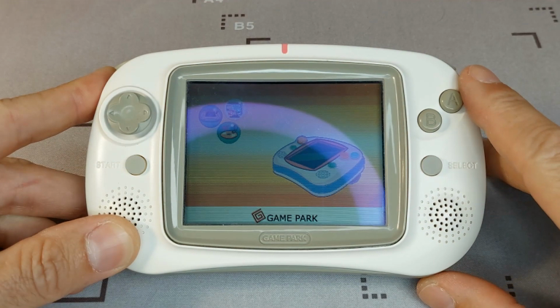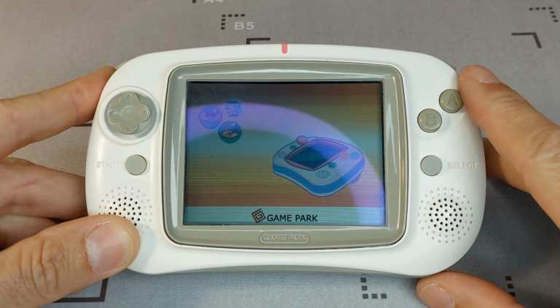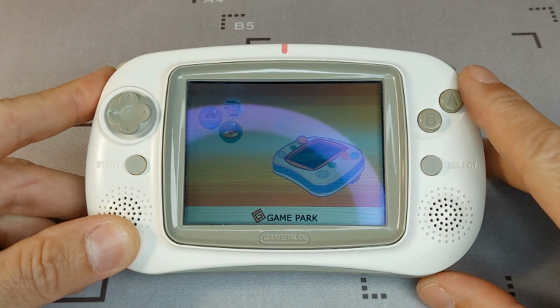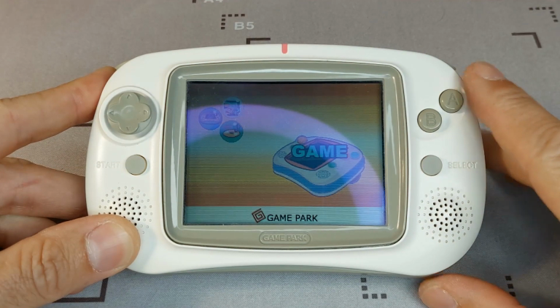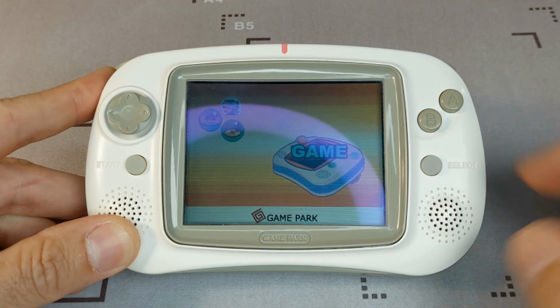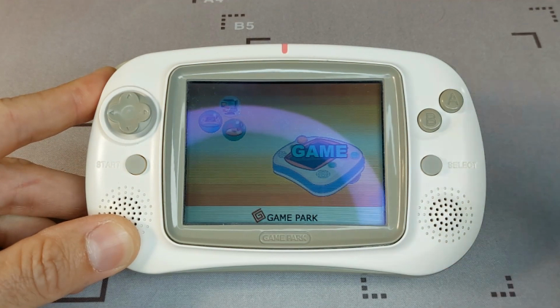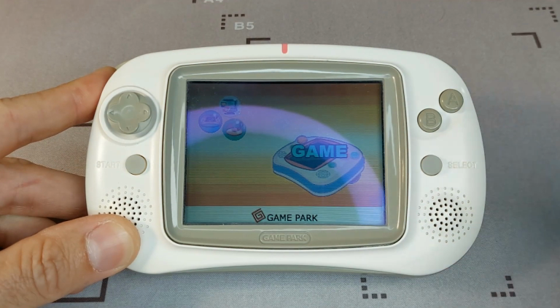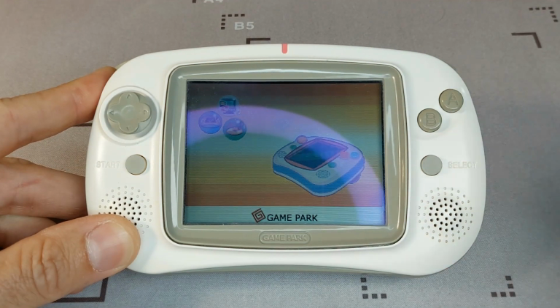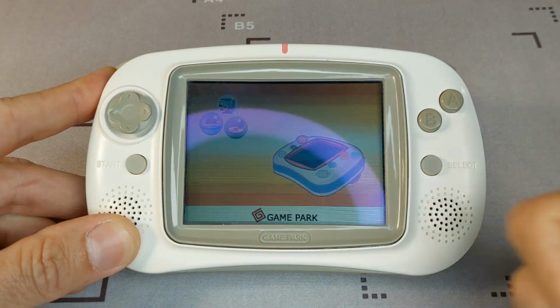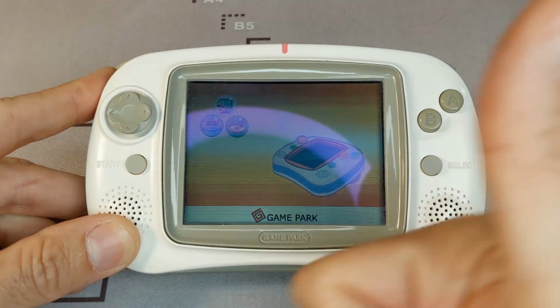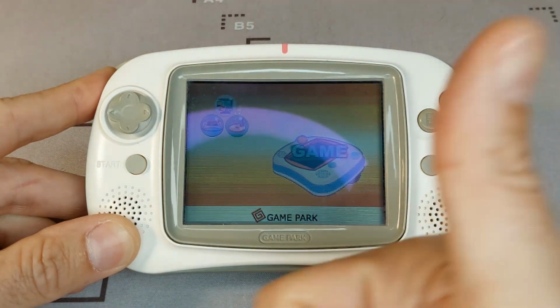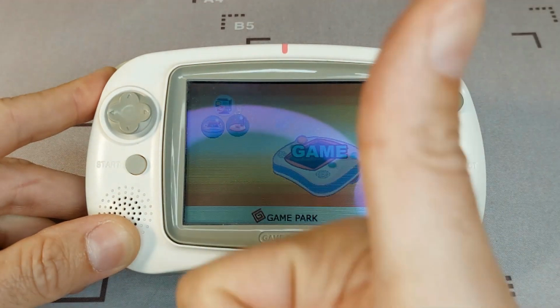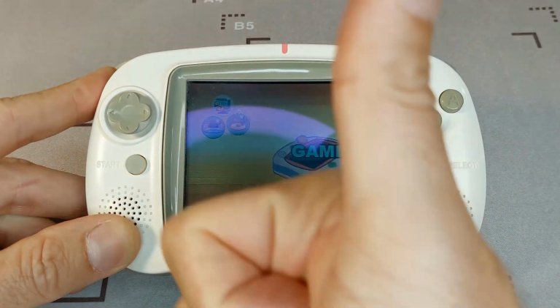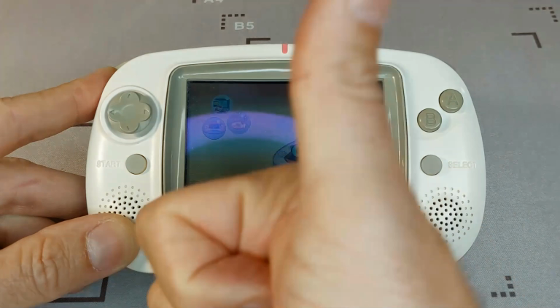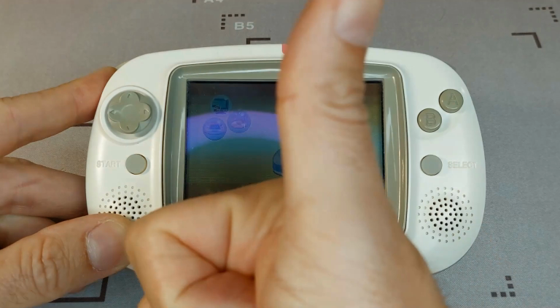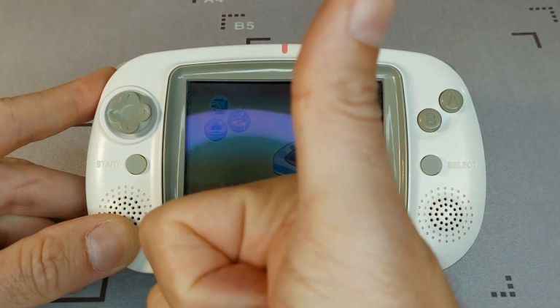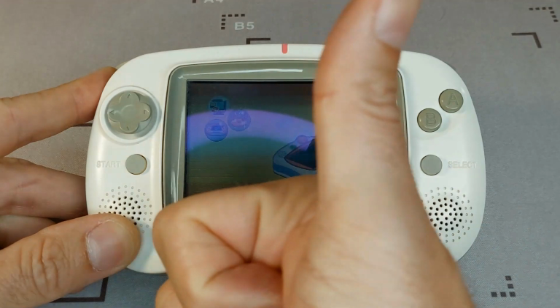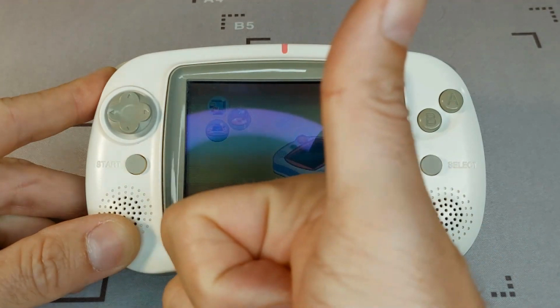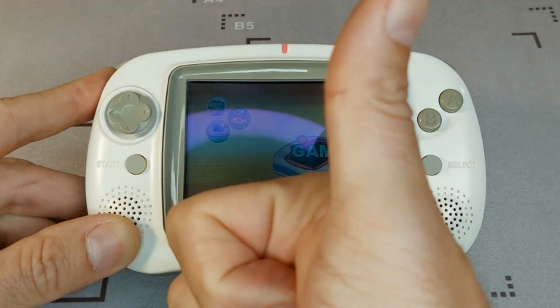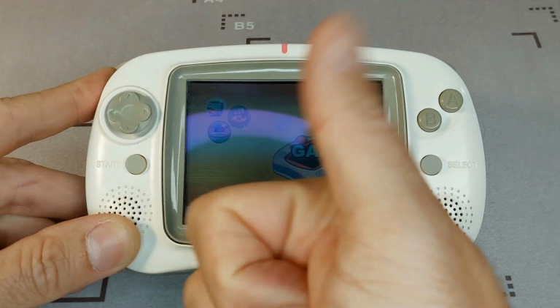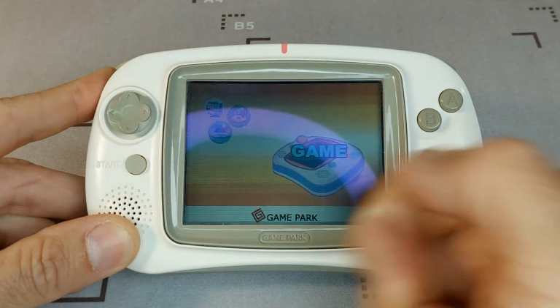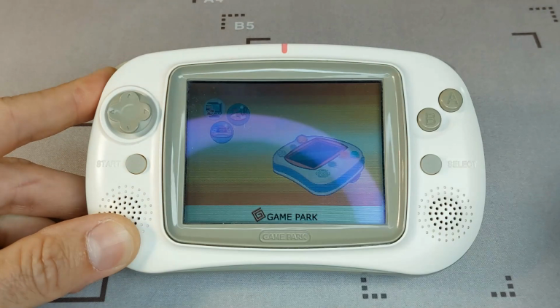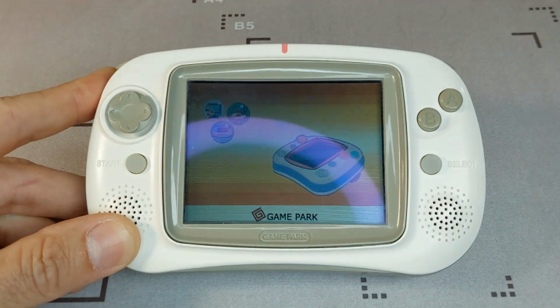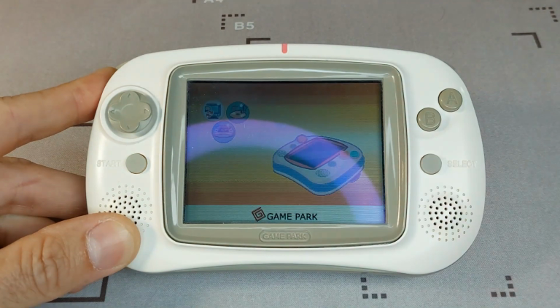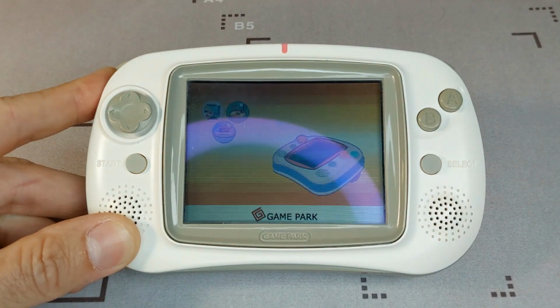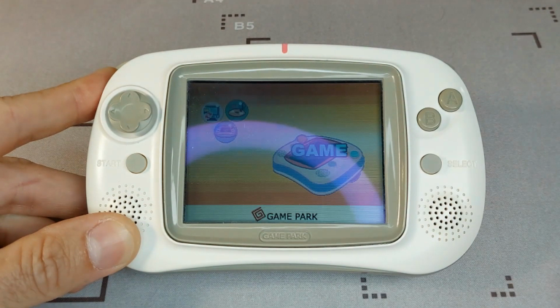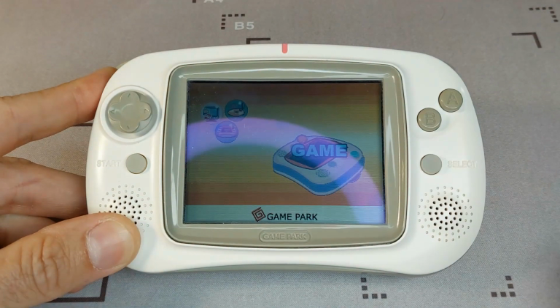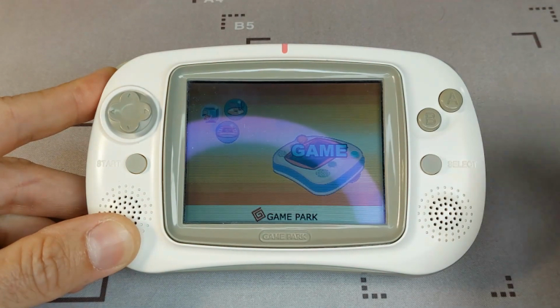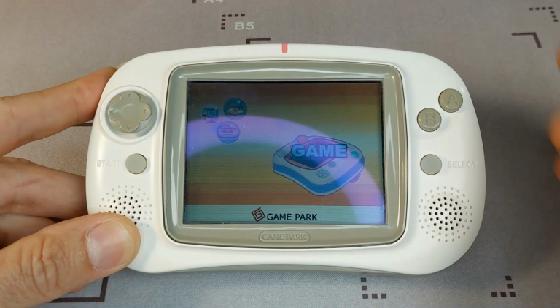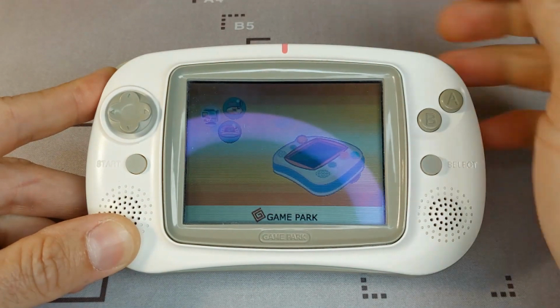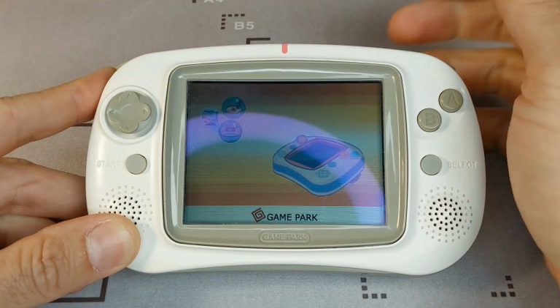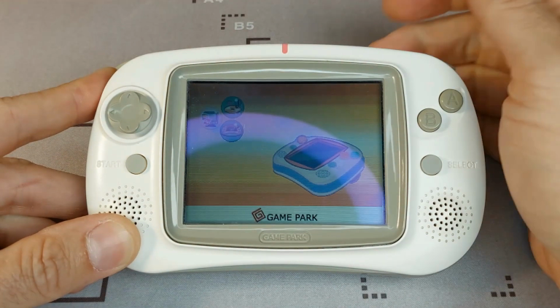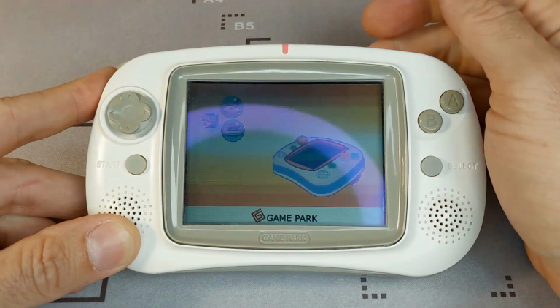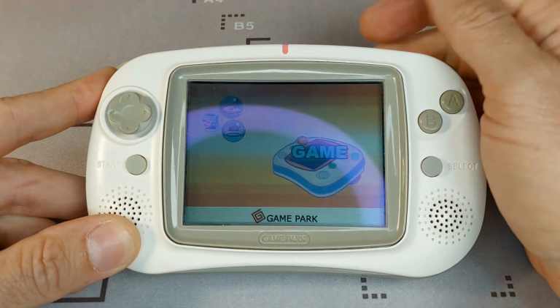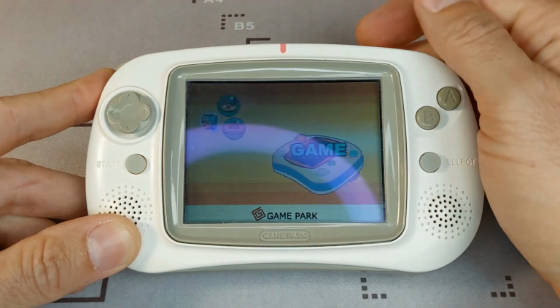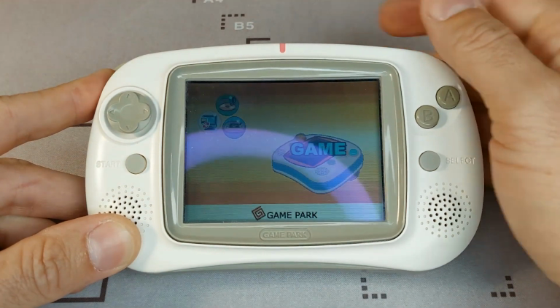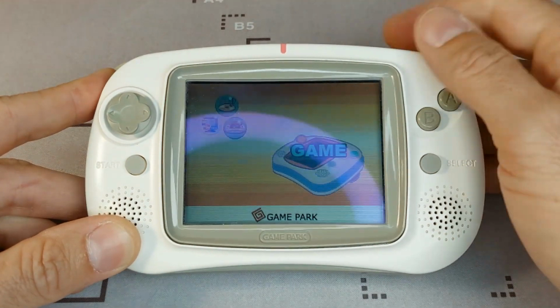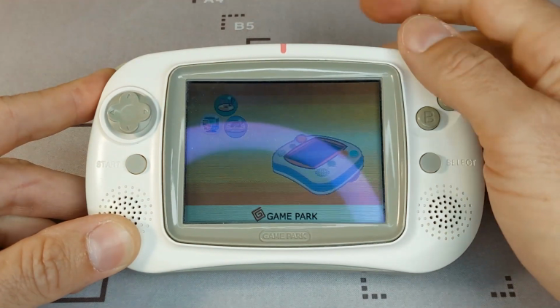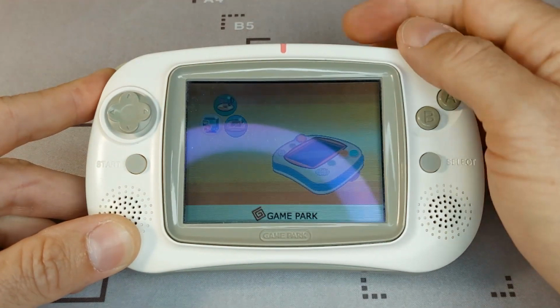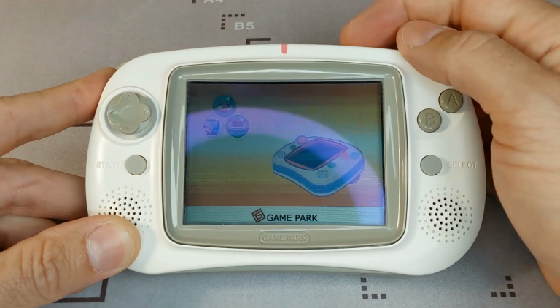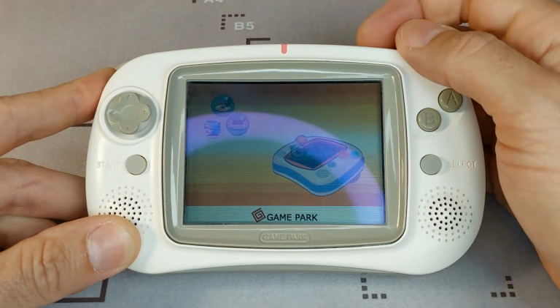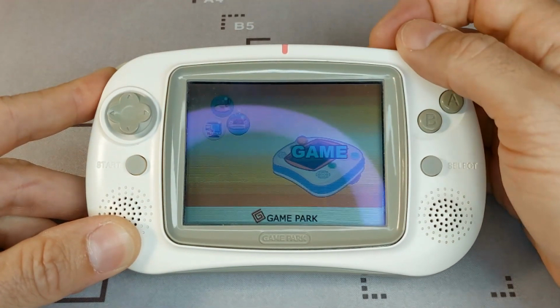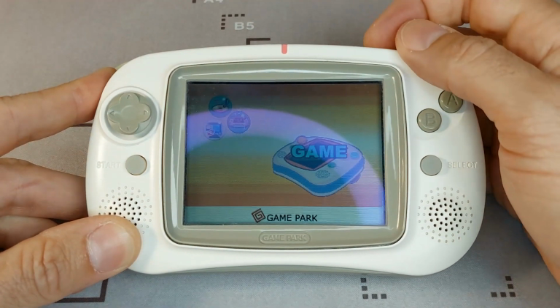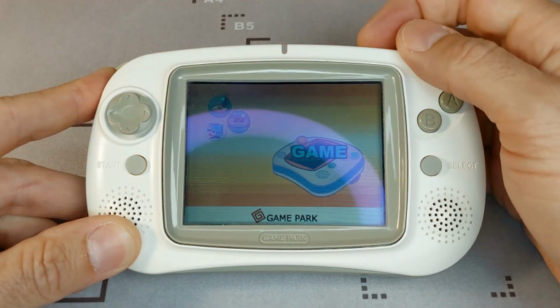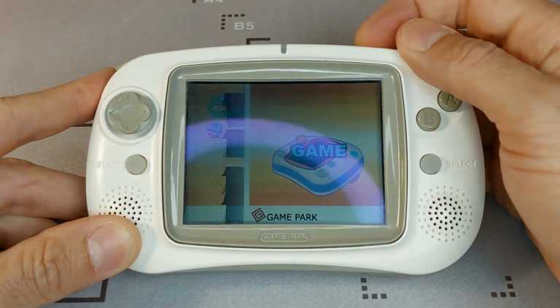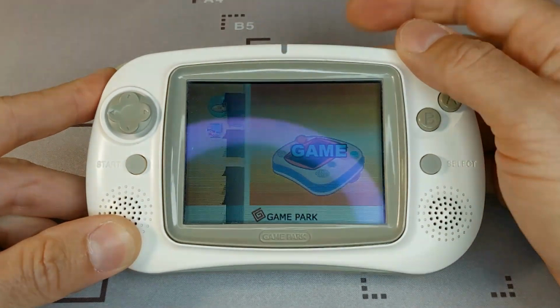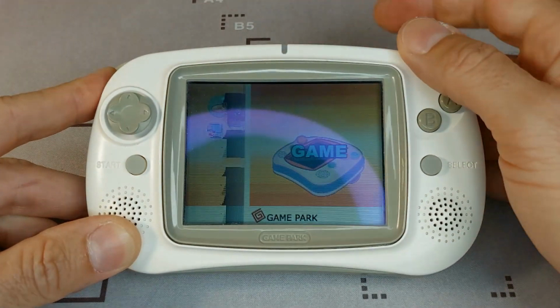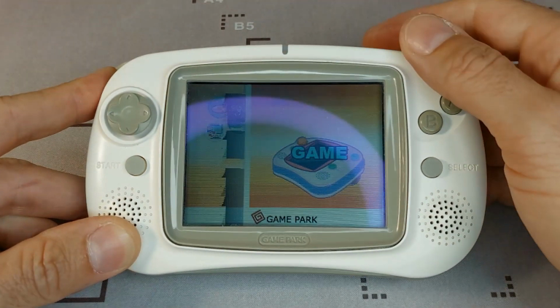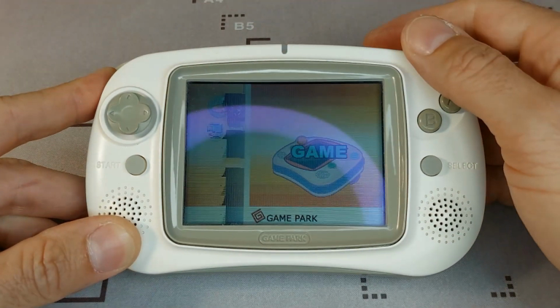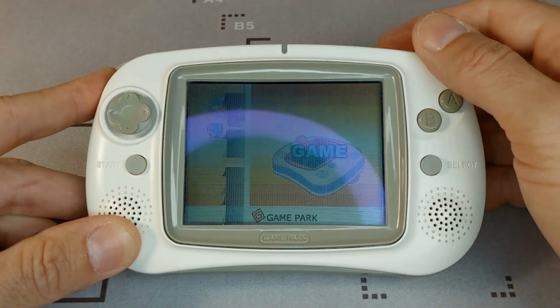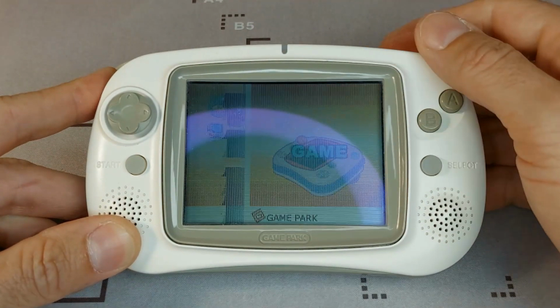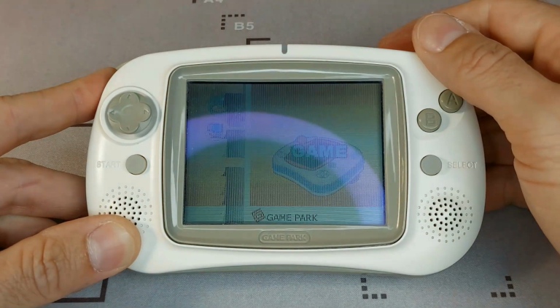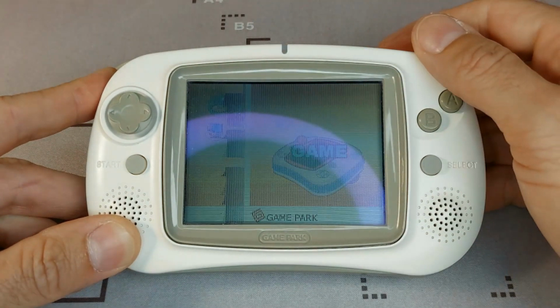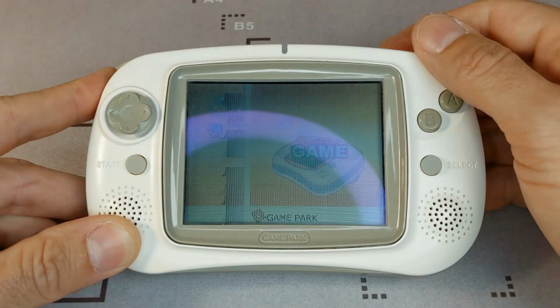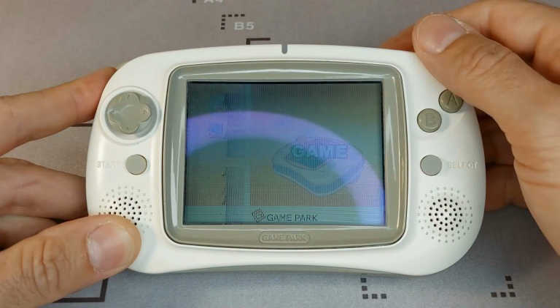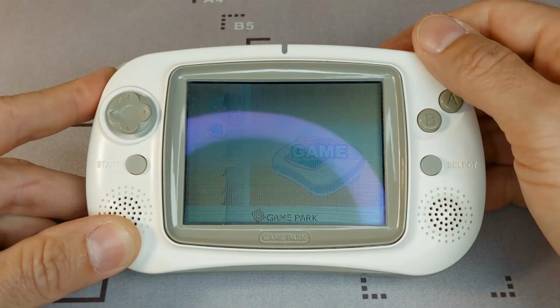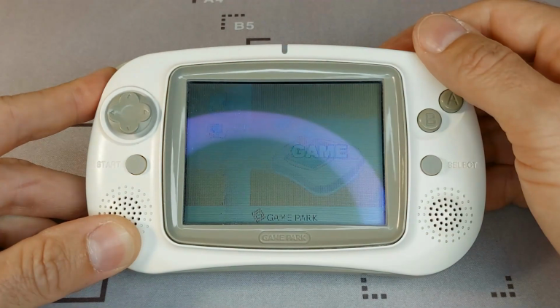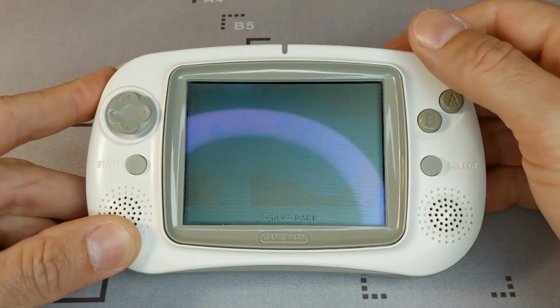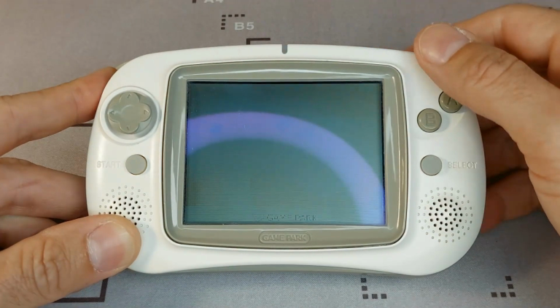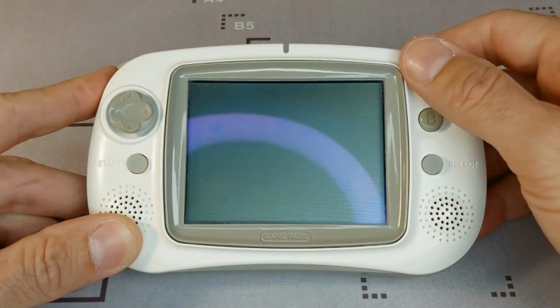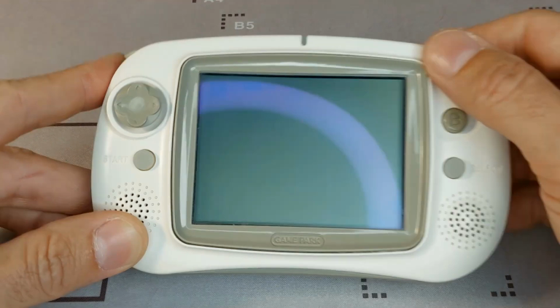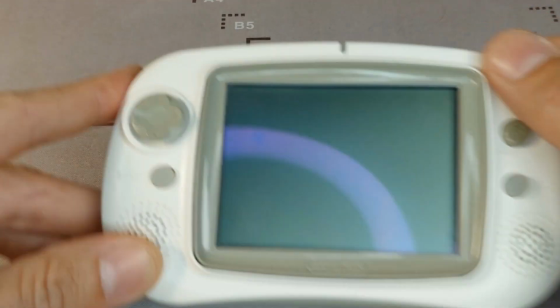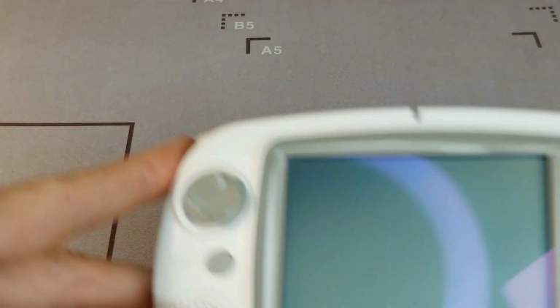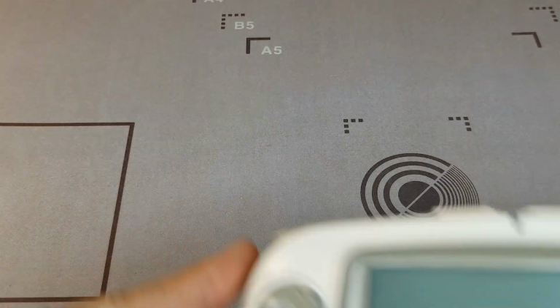And that's it — it's working again! So finally, let's start the game.